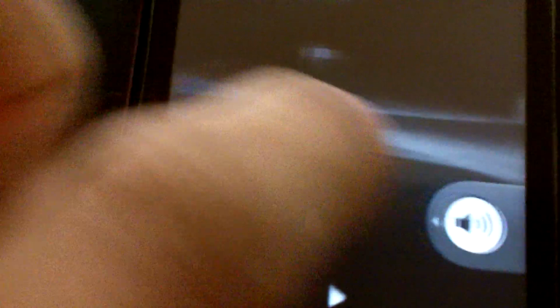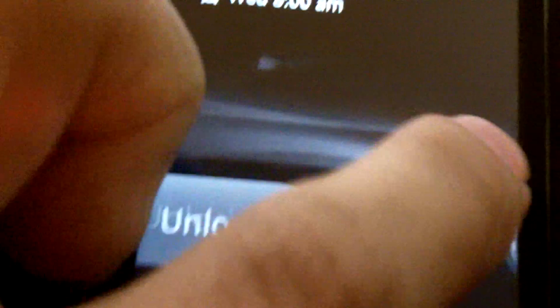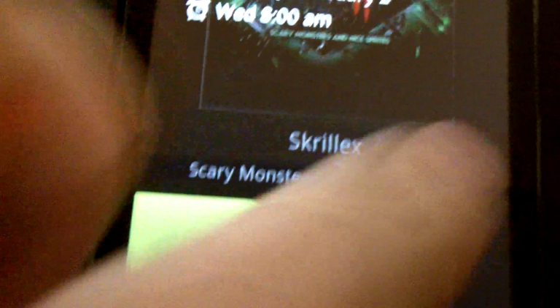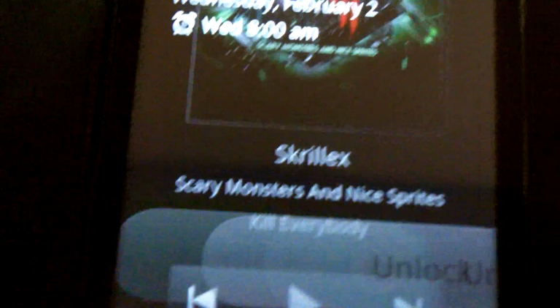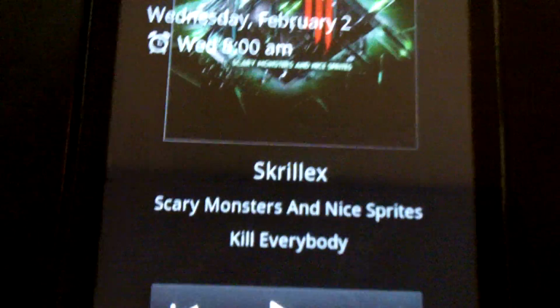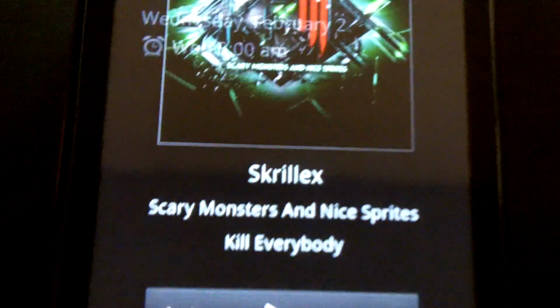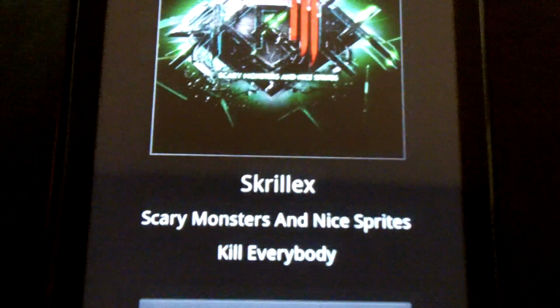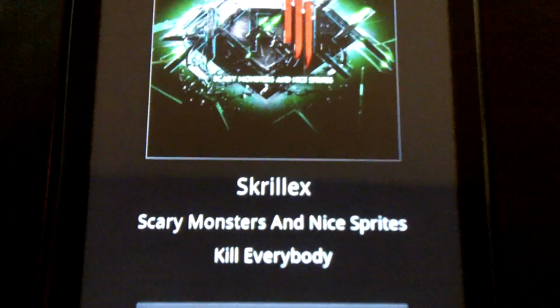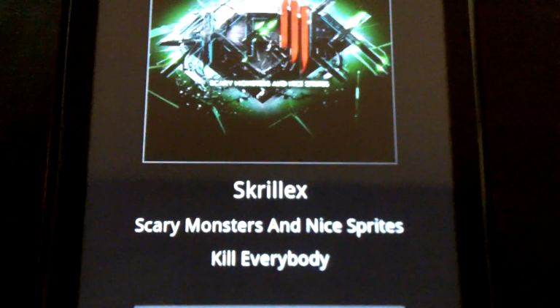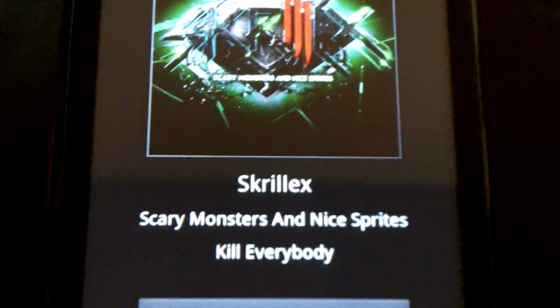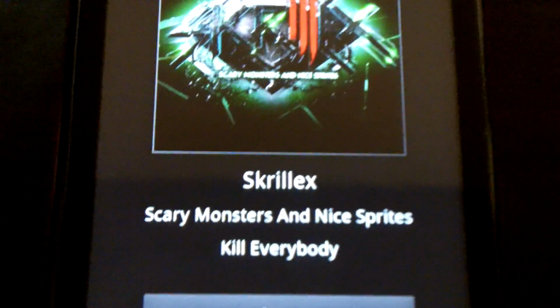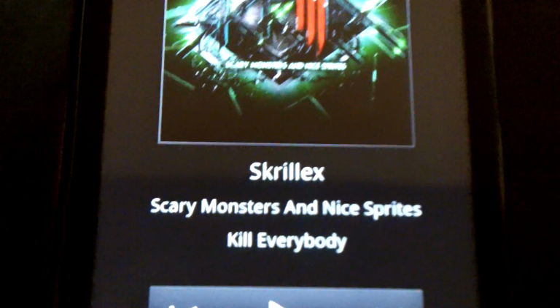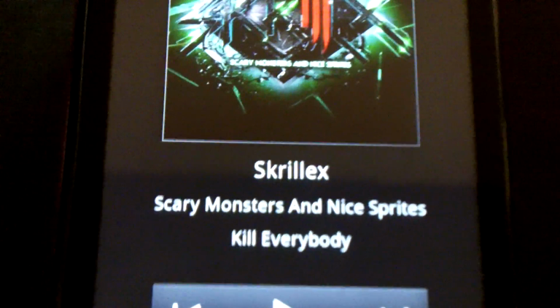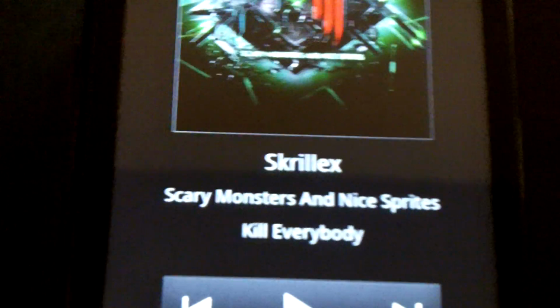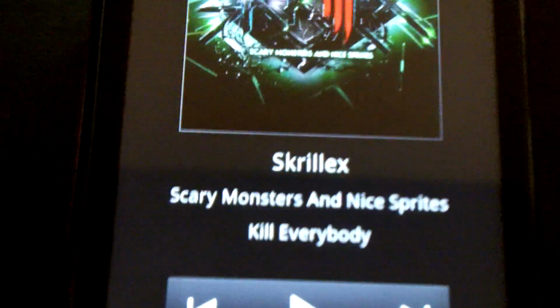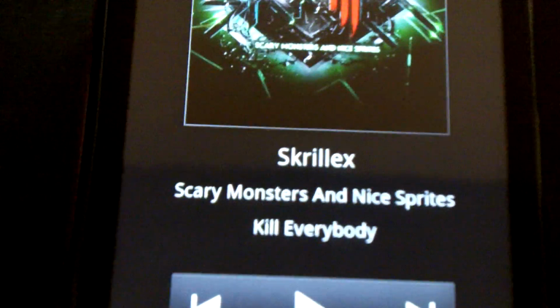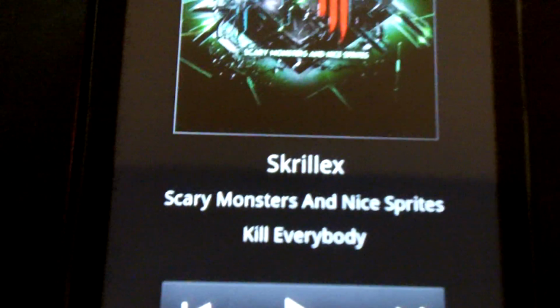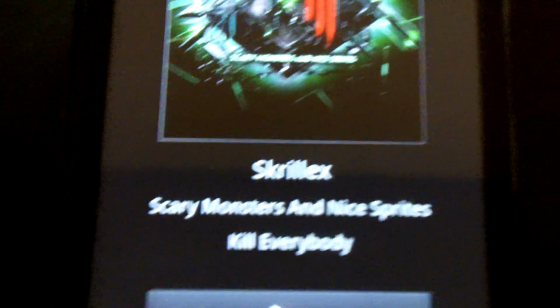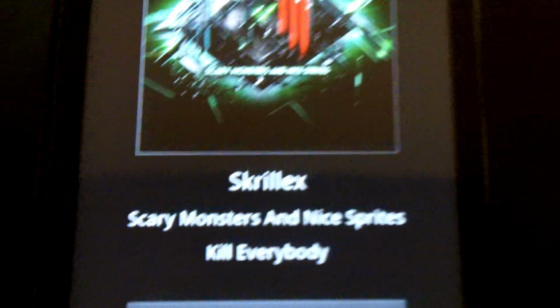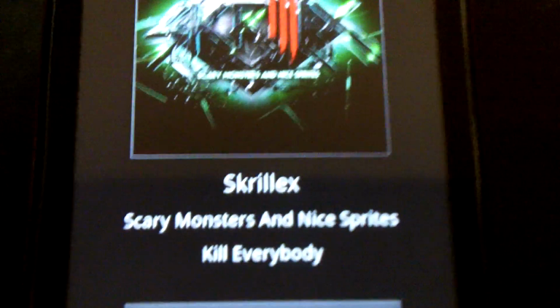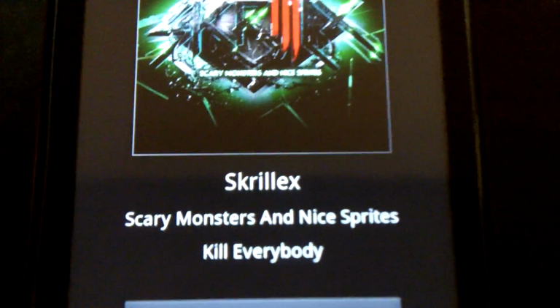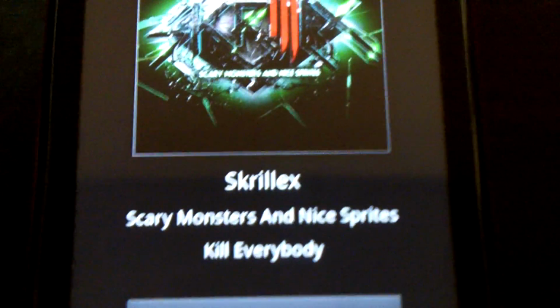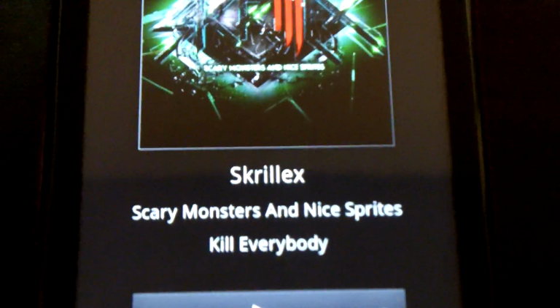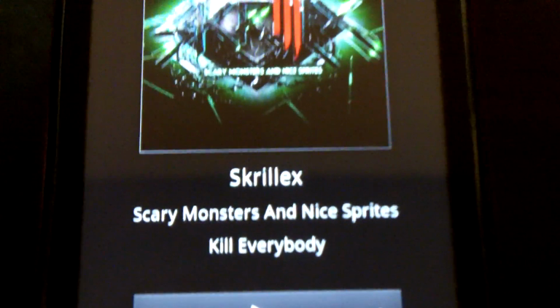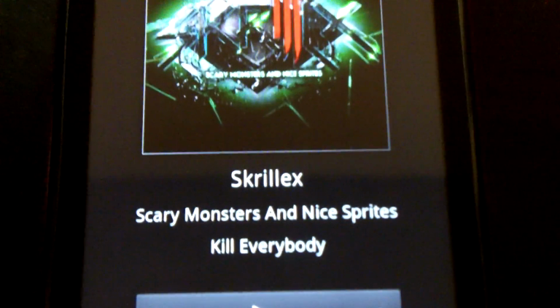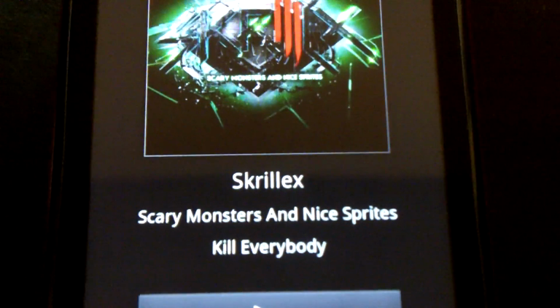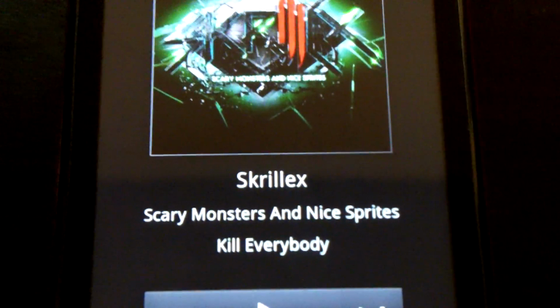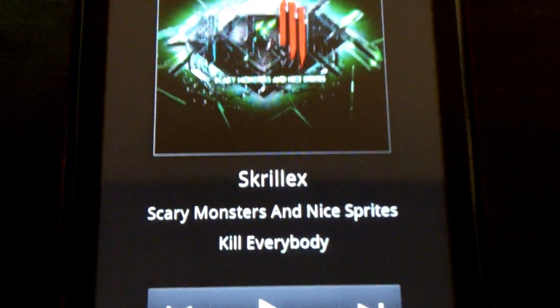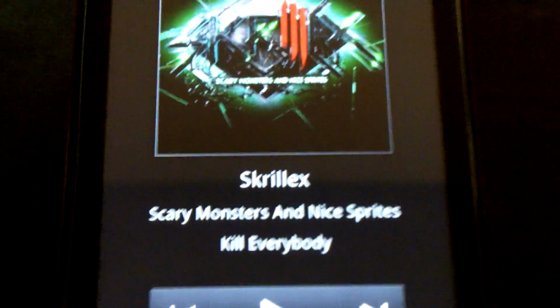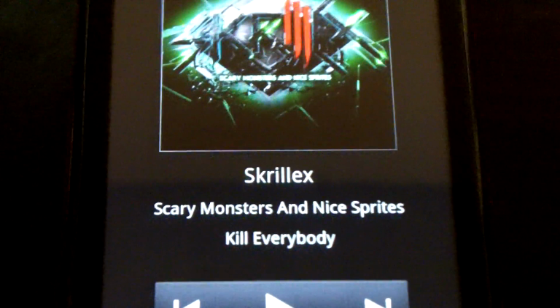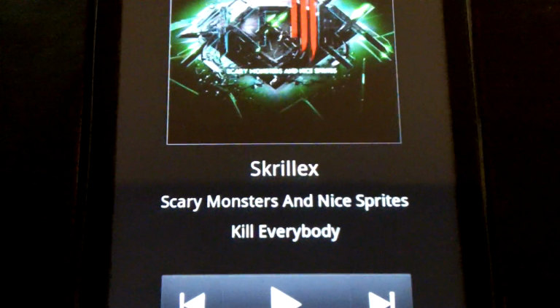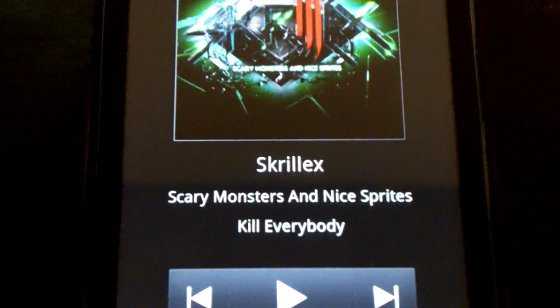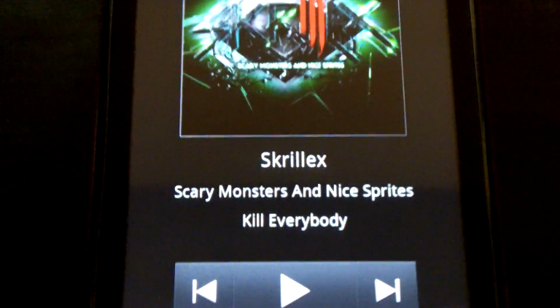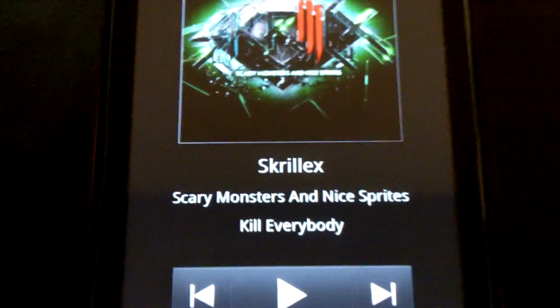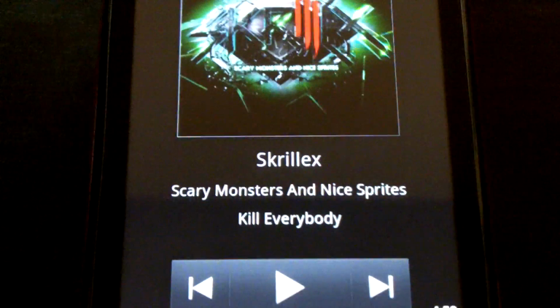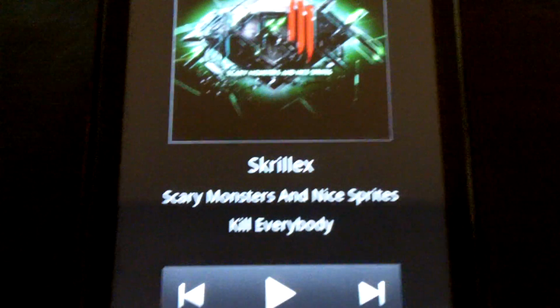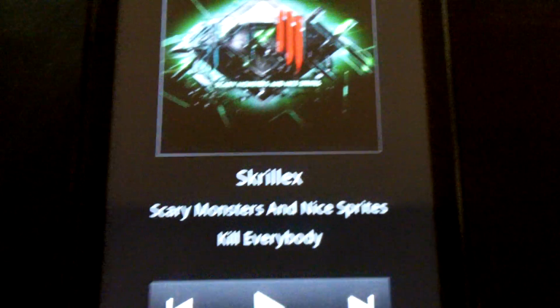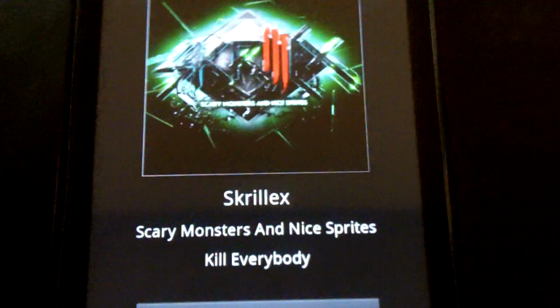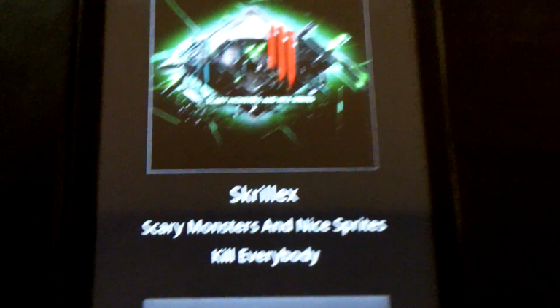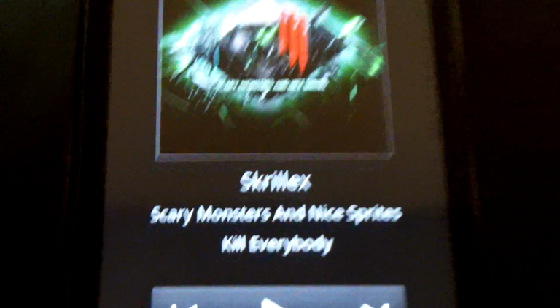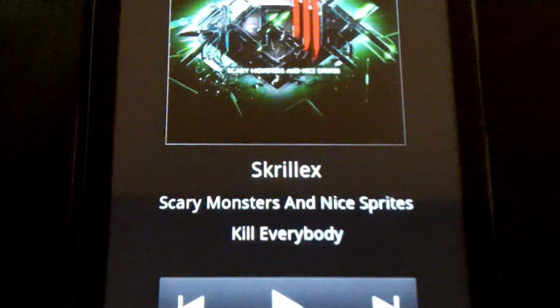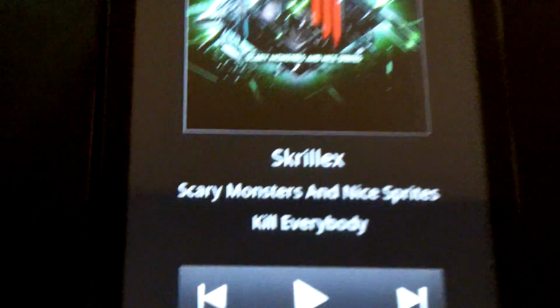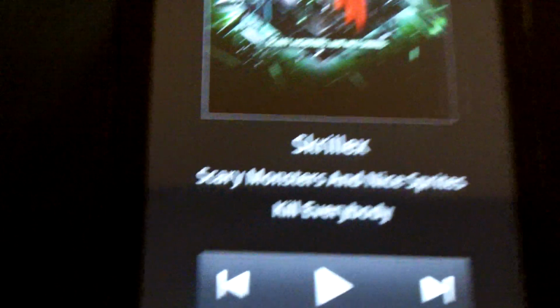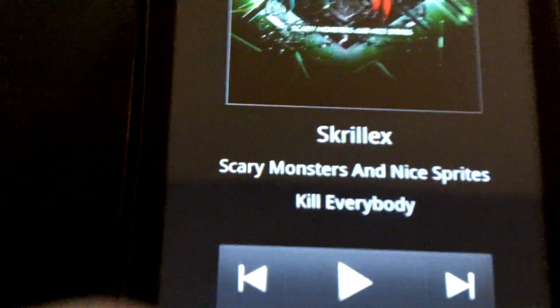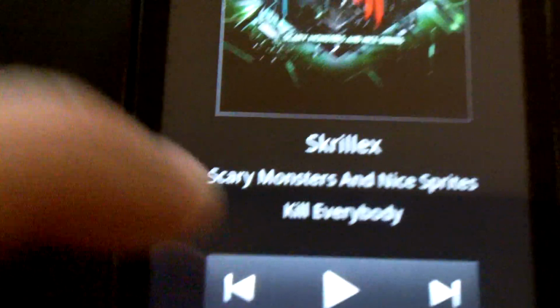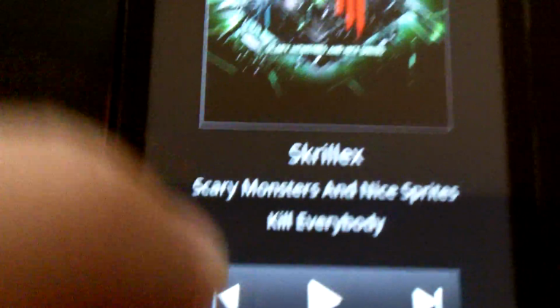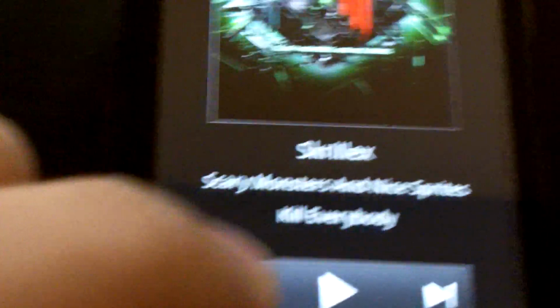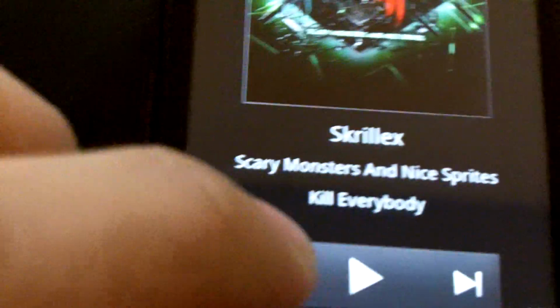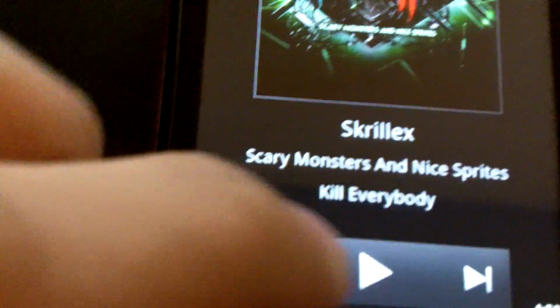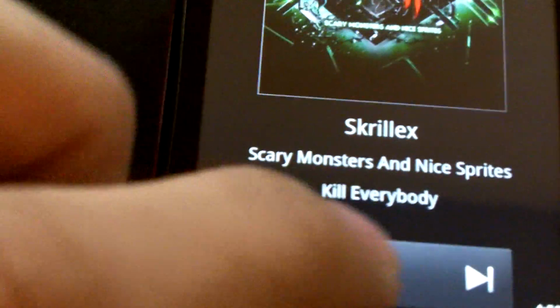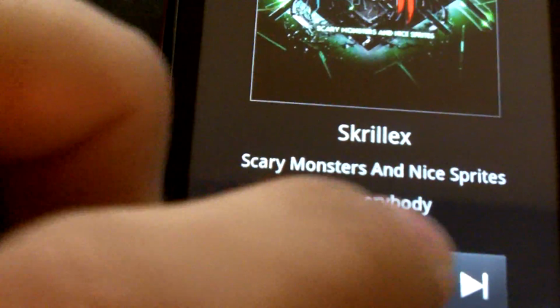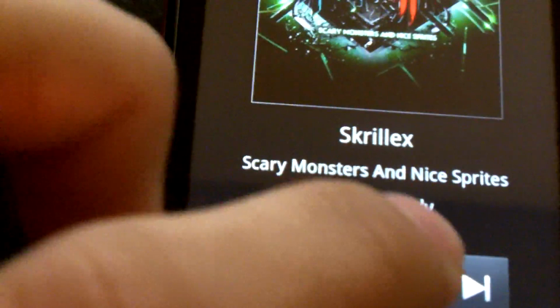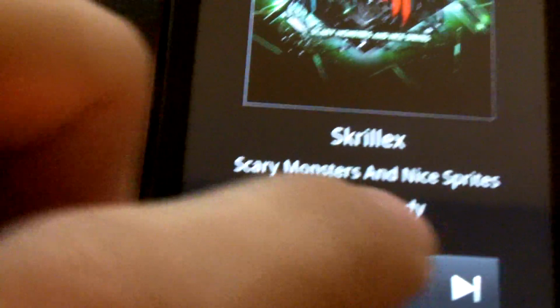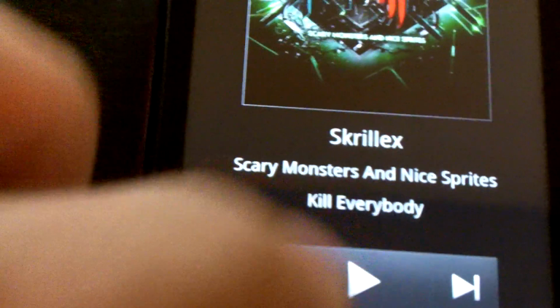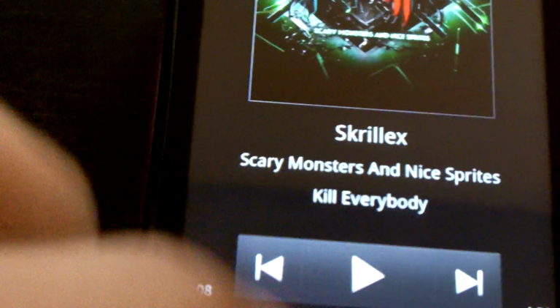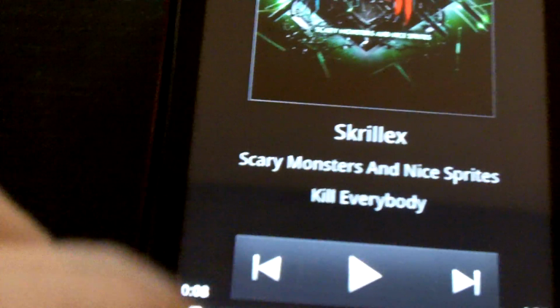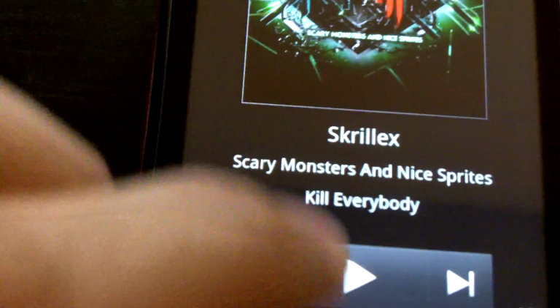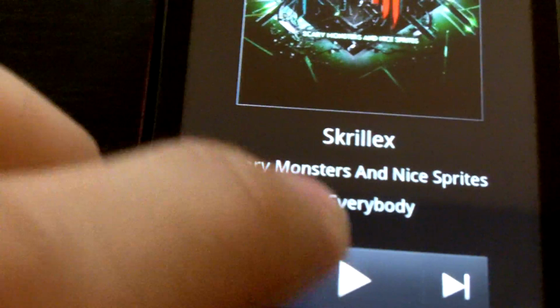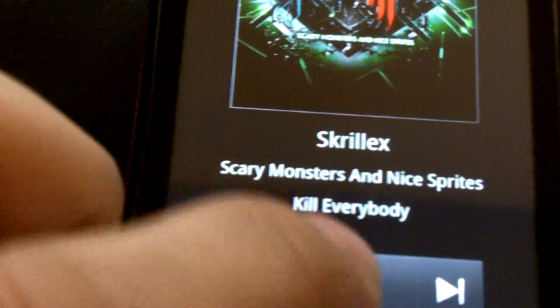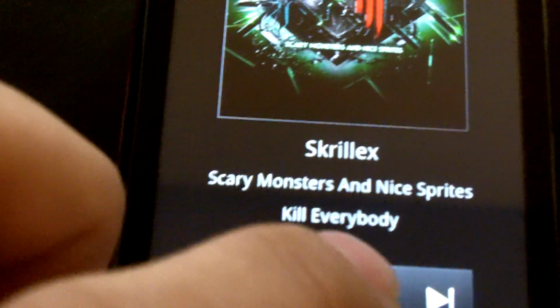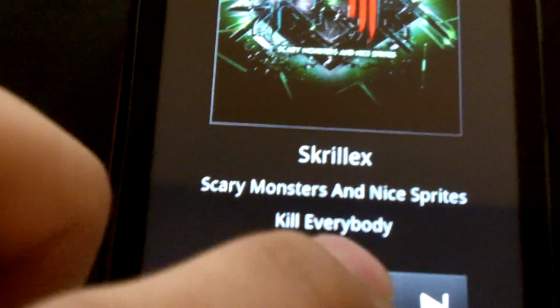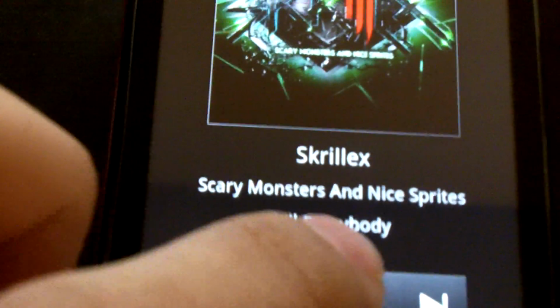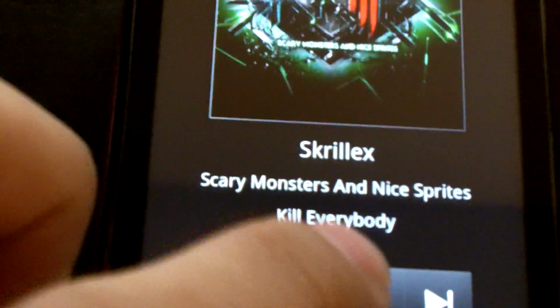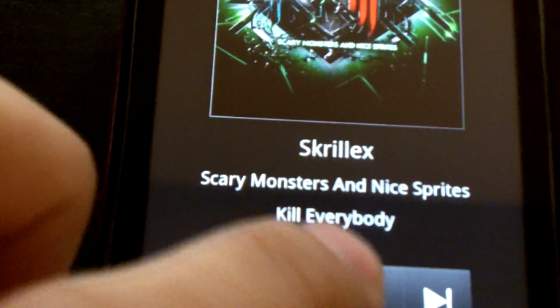This only works on the stock music player. So if it's a music player that doesn't support it, it simply won't show.